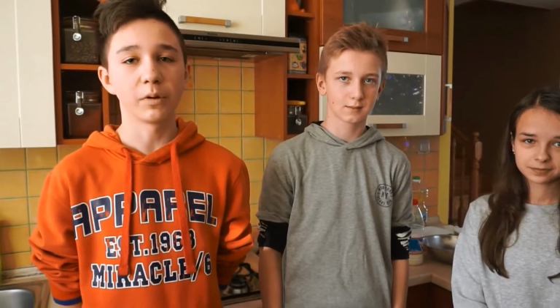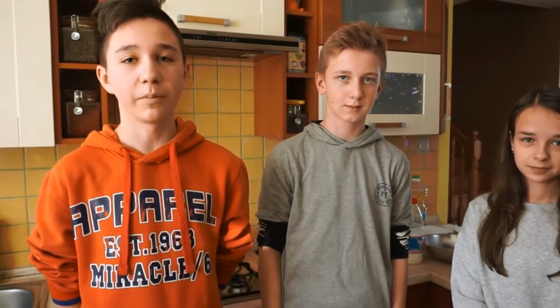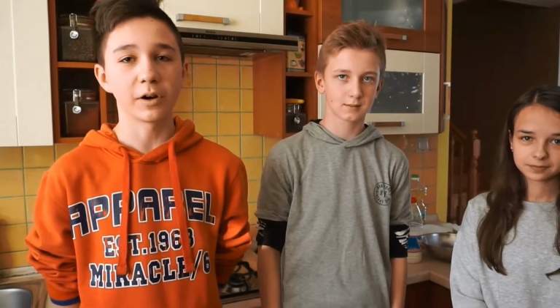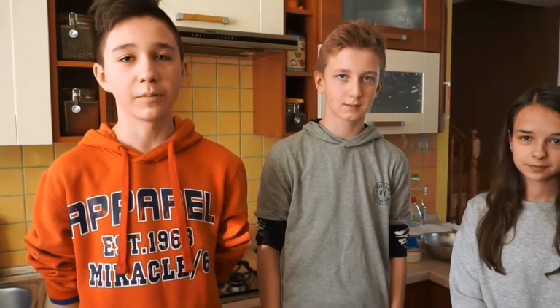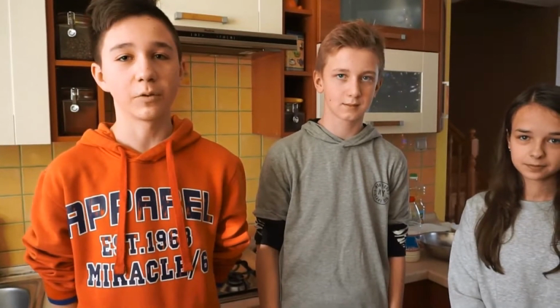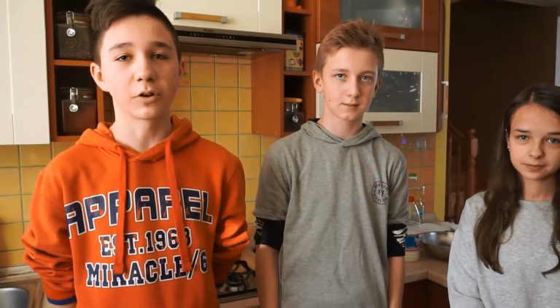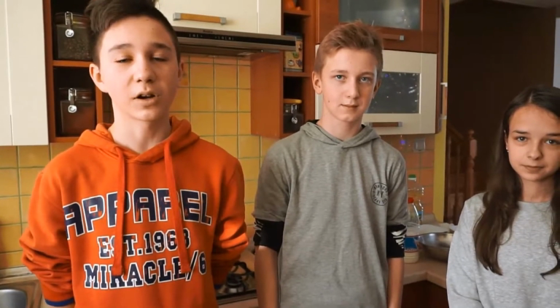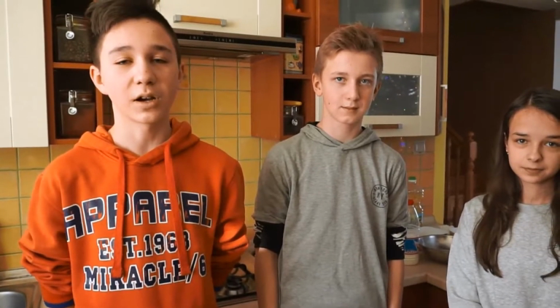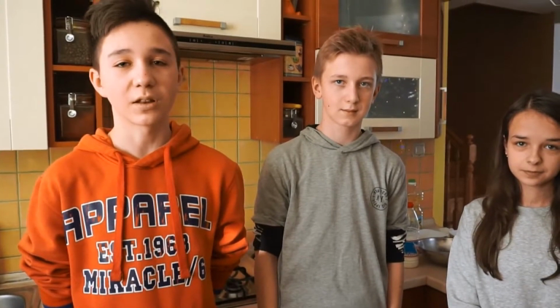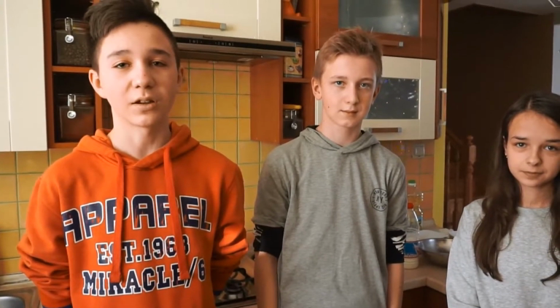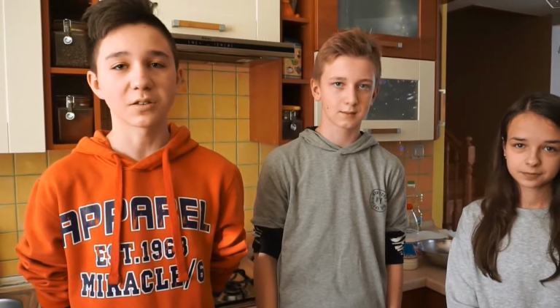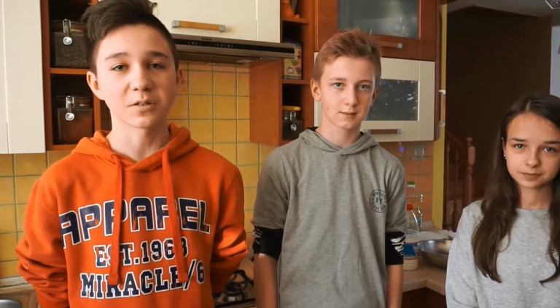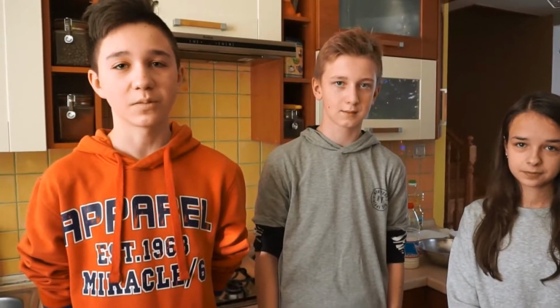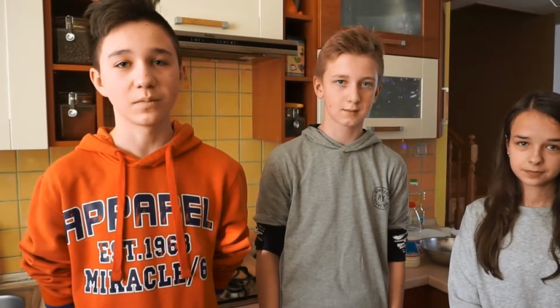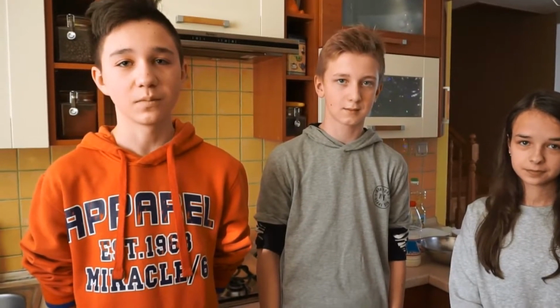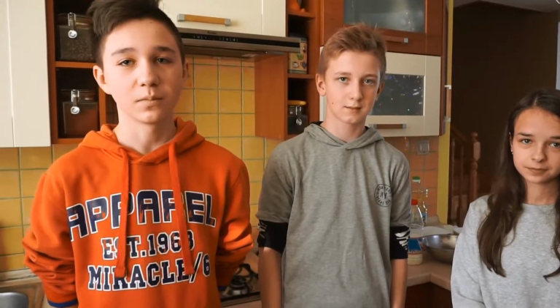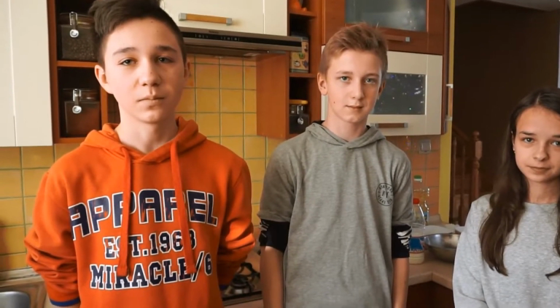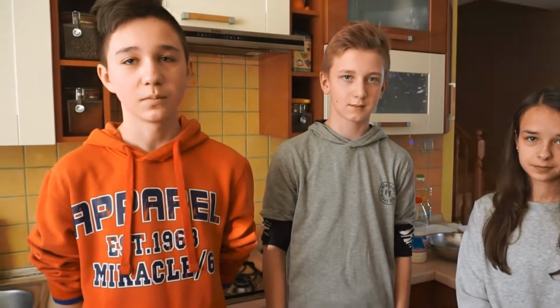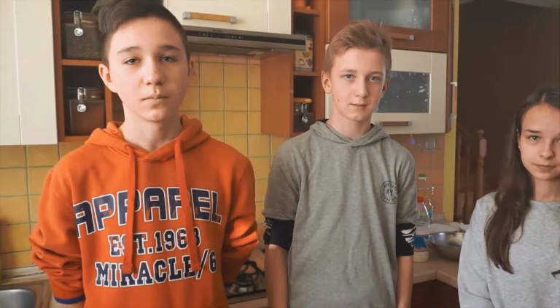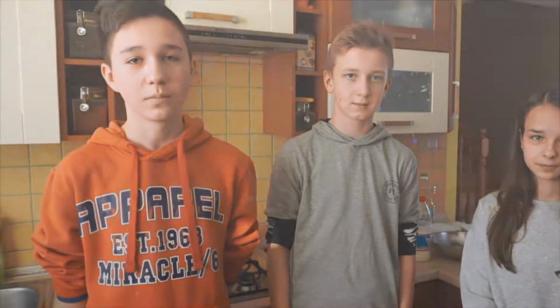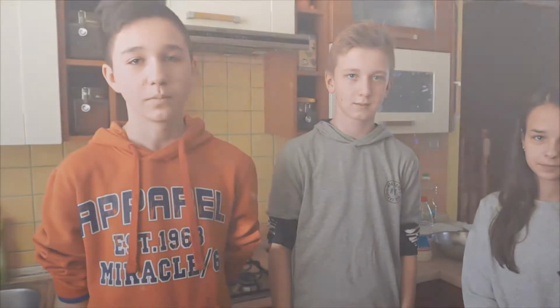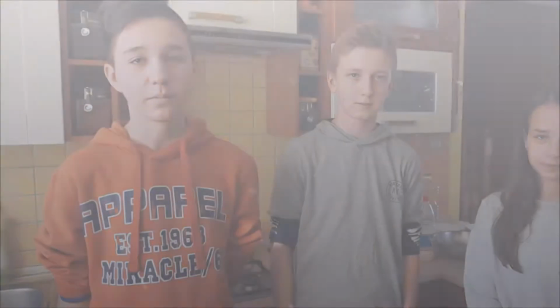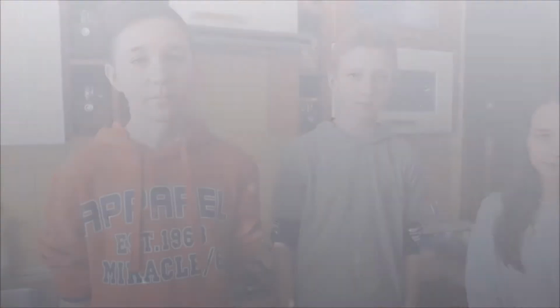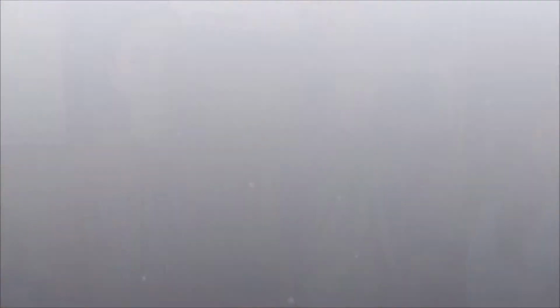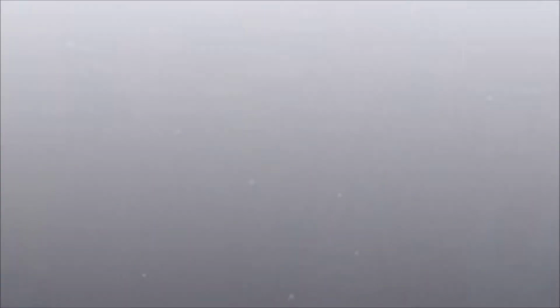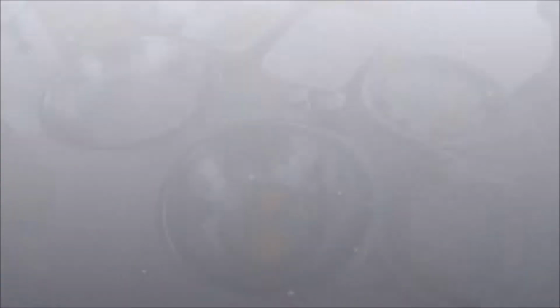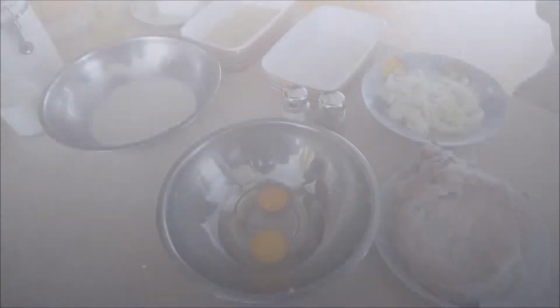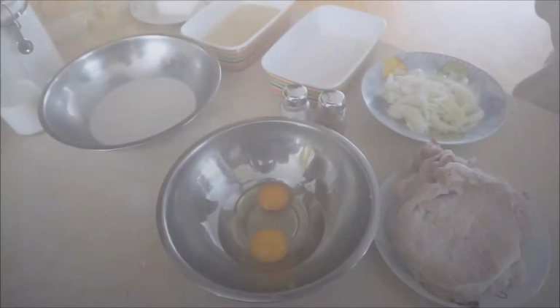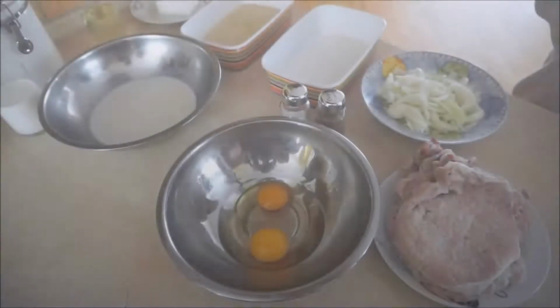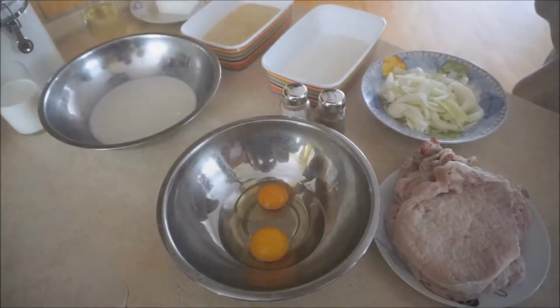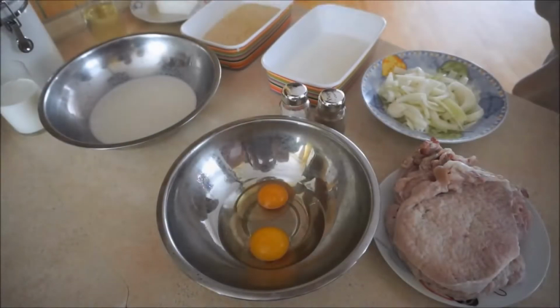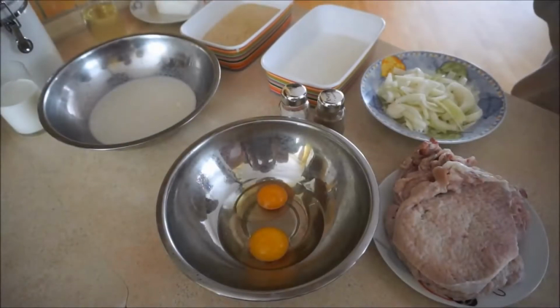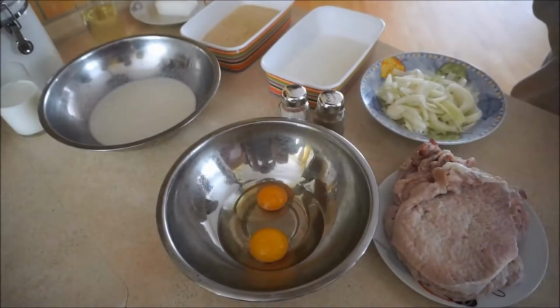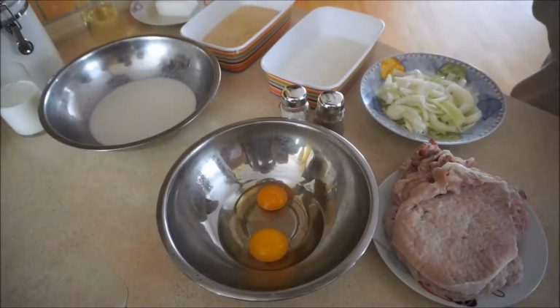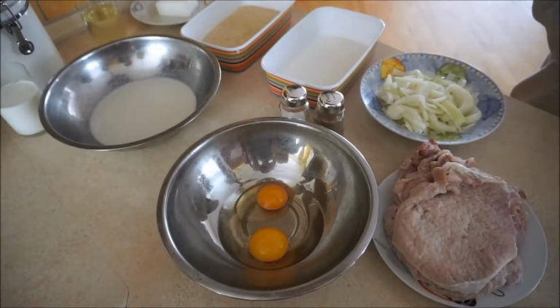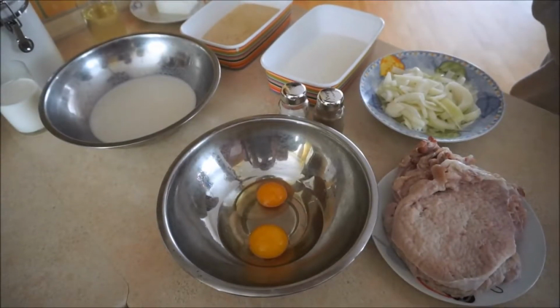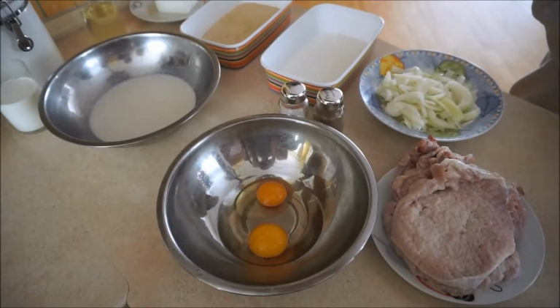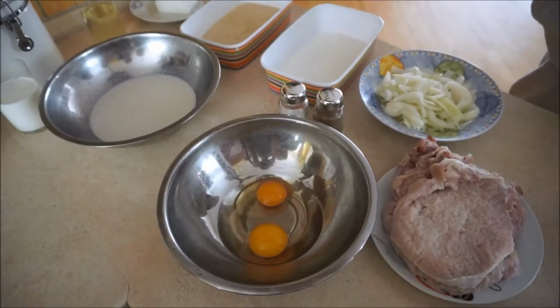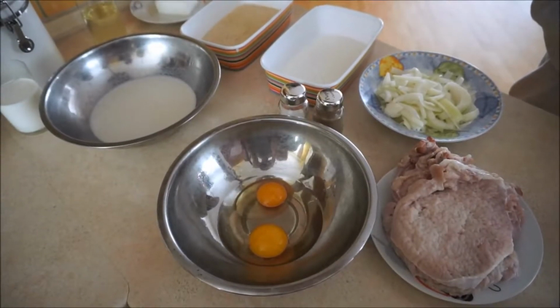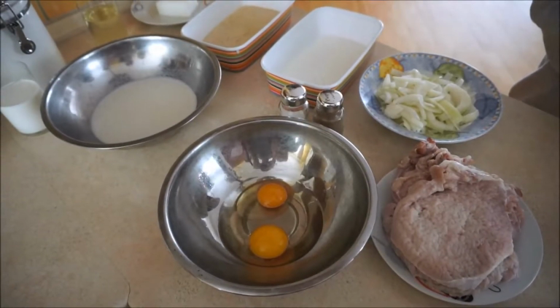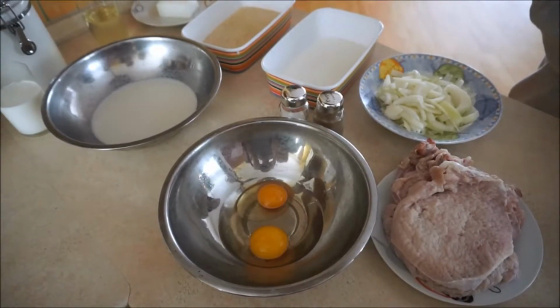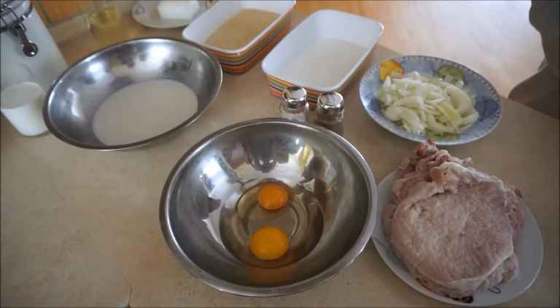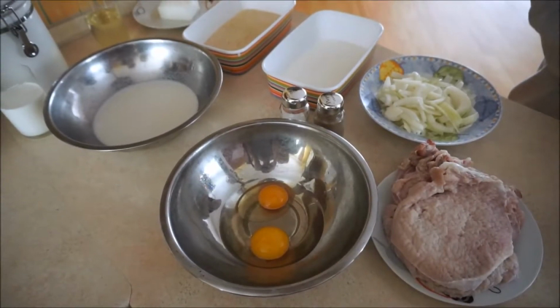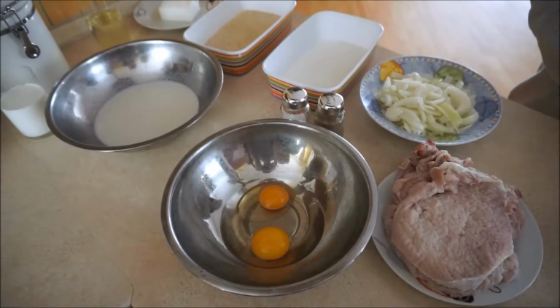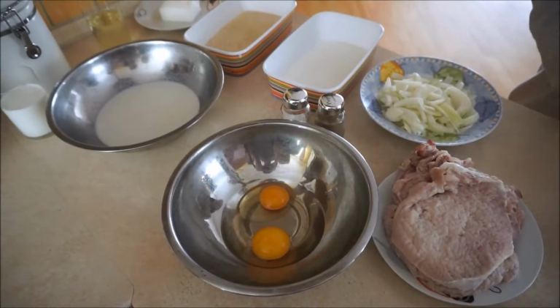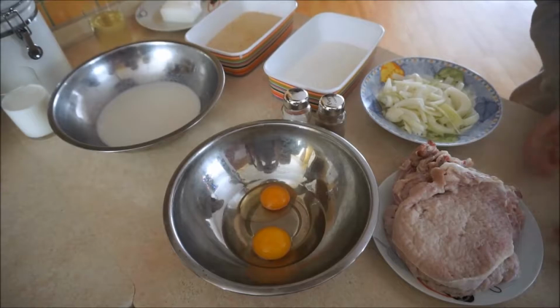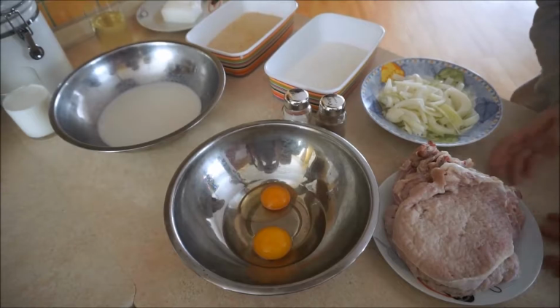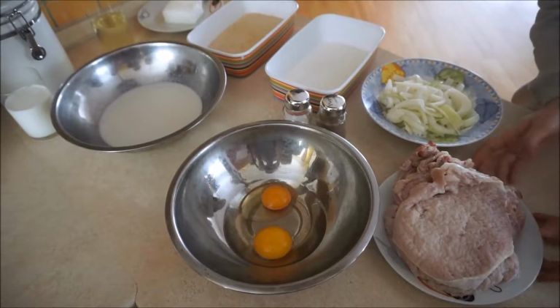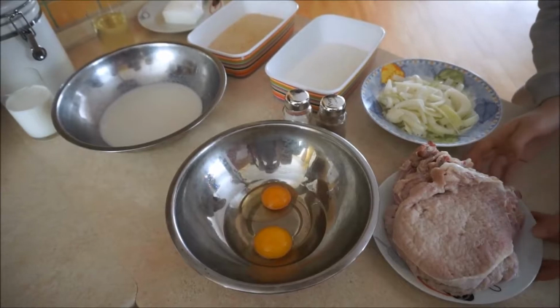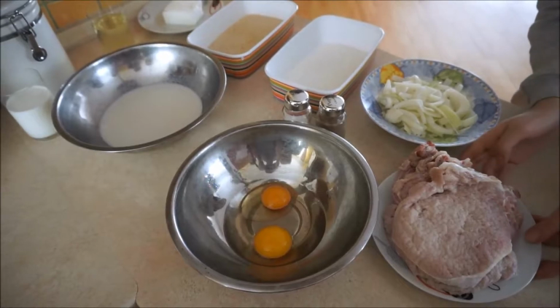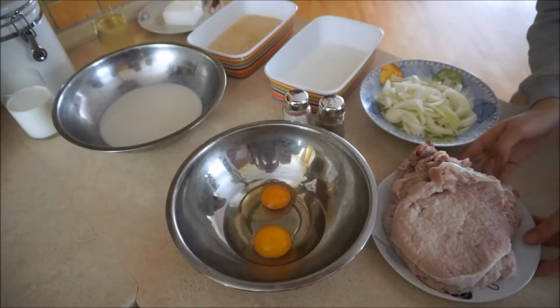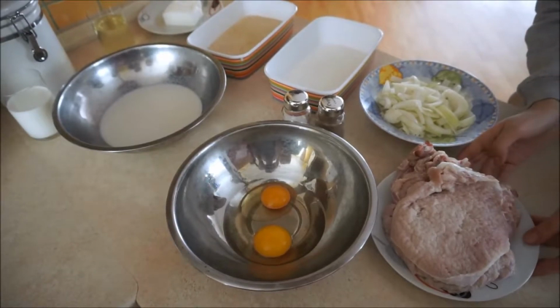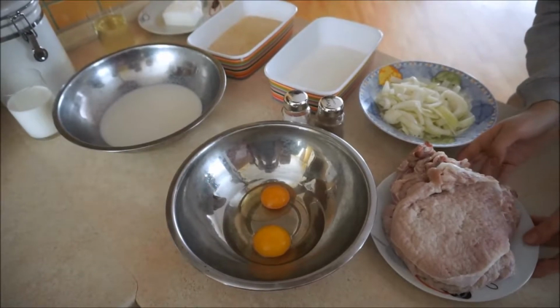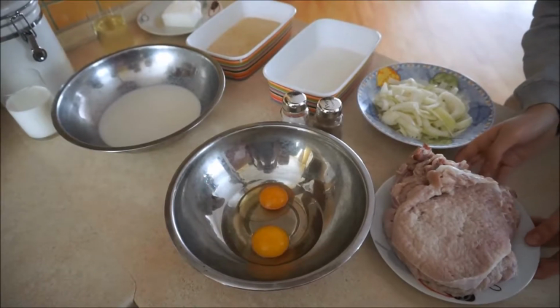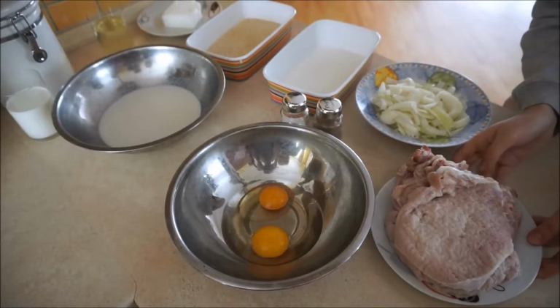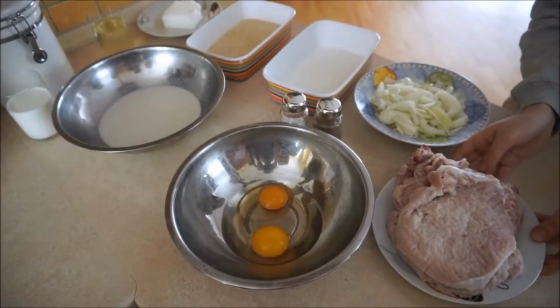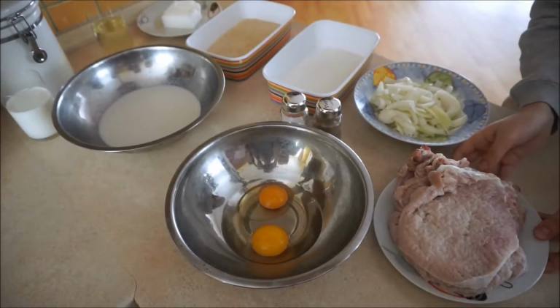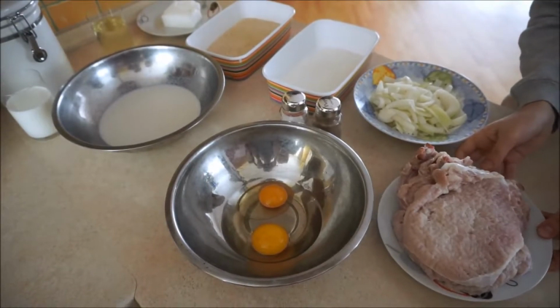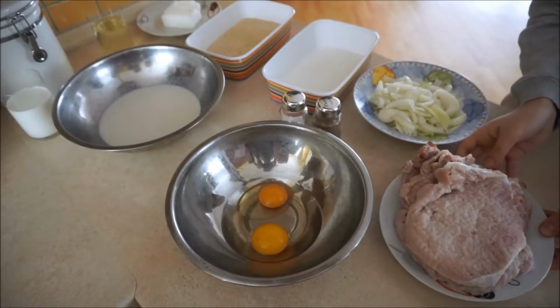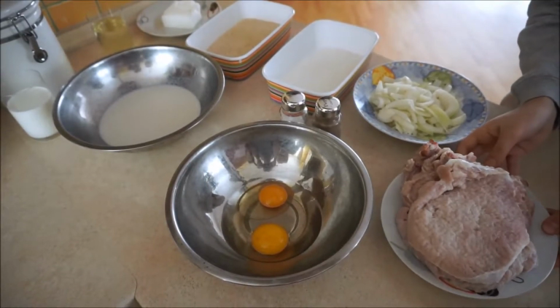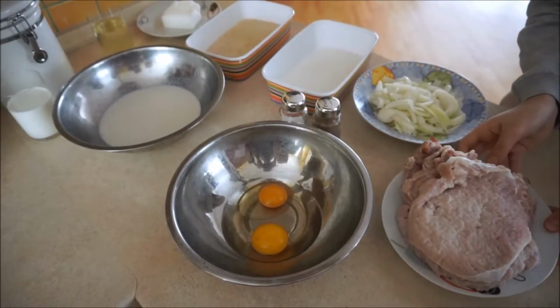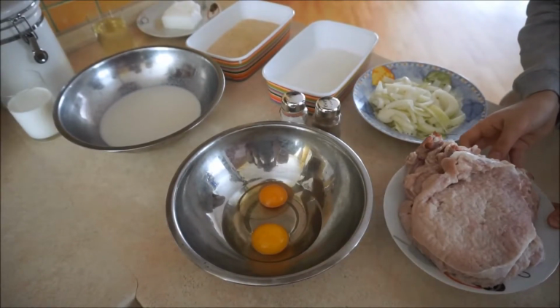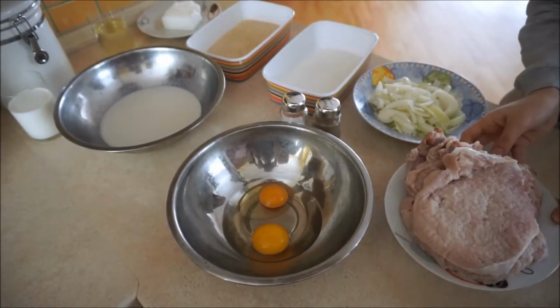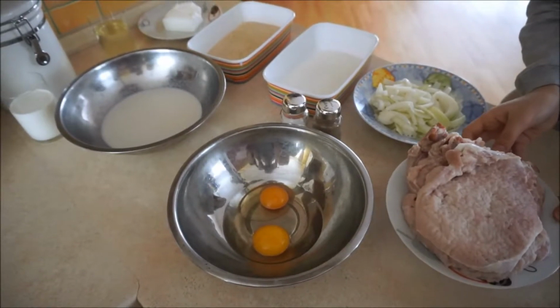Hello! I'm Mistyna. I'm Jan. I'm Marcin. Today we'd like to show you how to prepare pork cutlets.